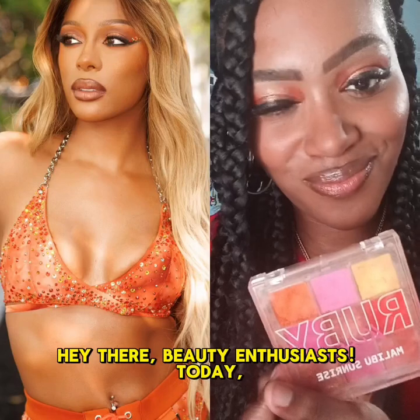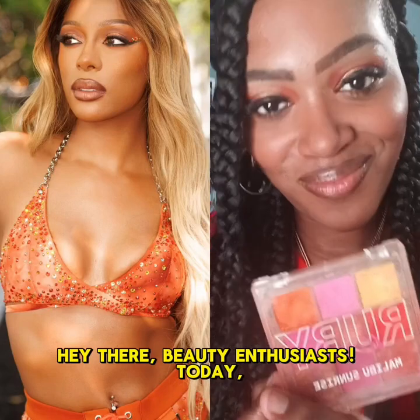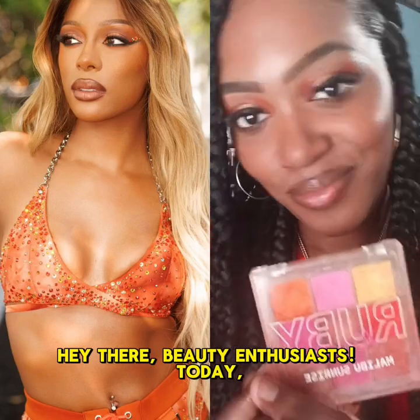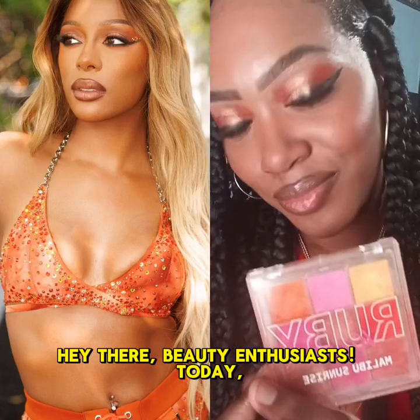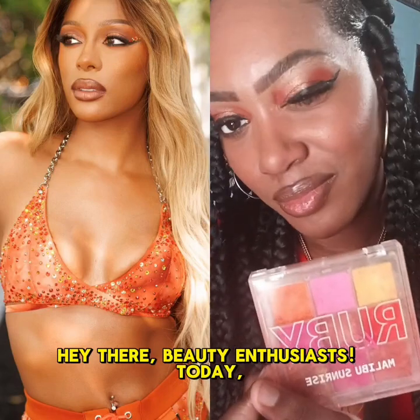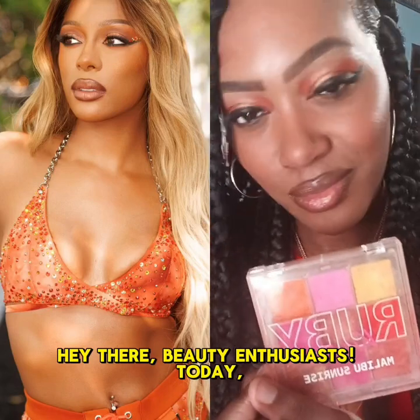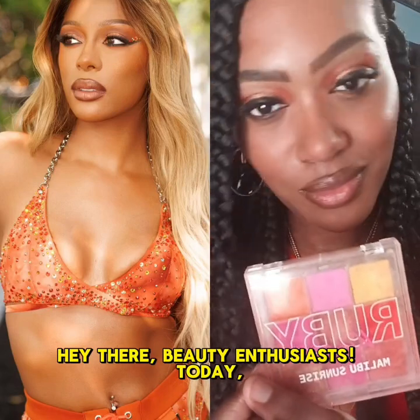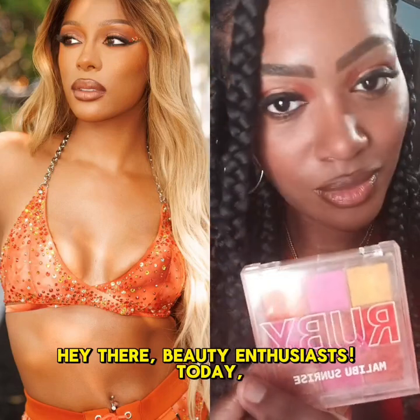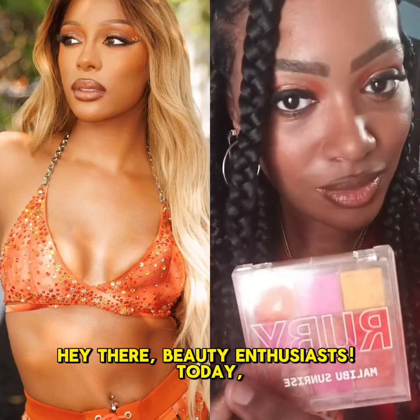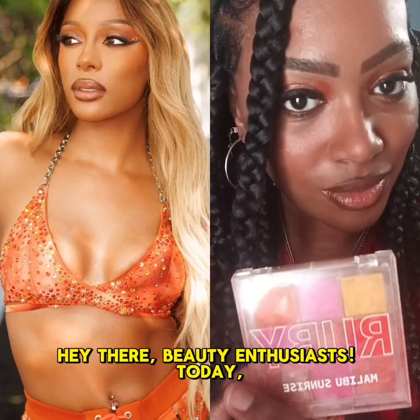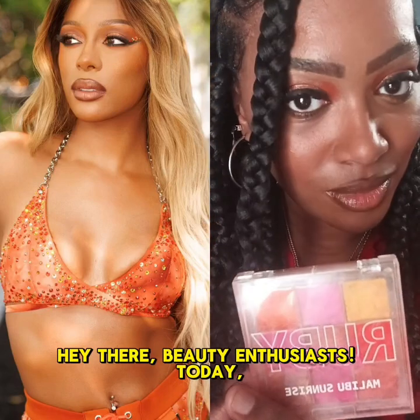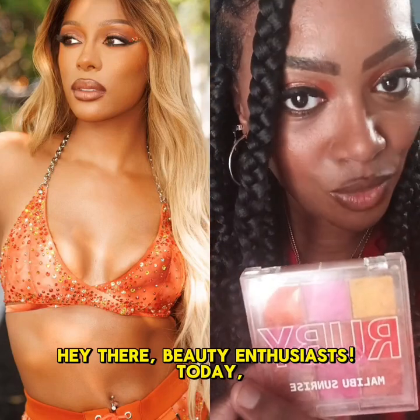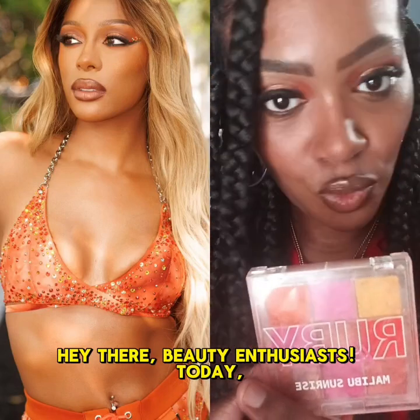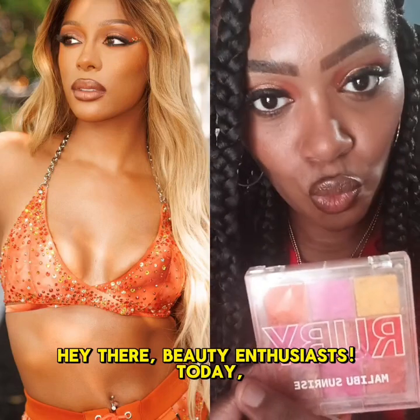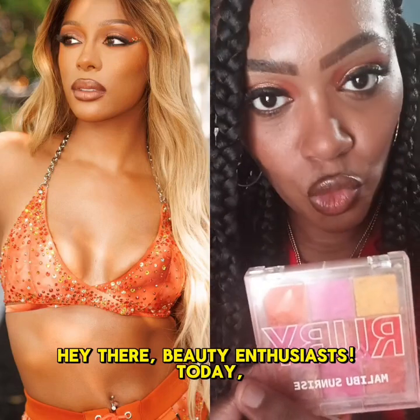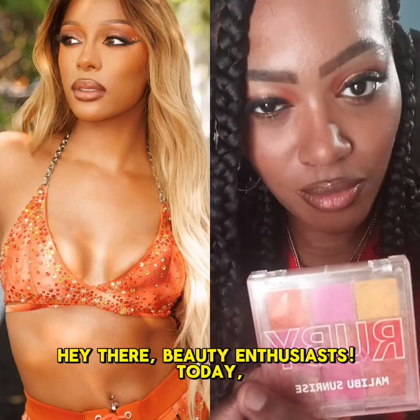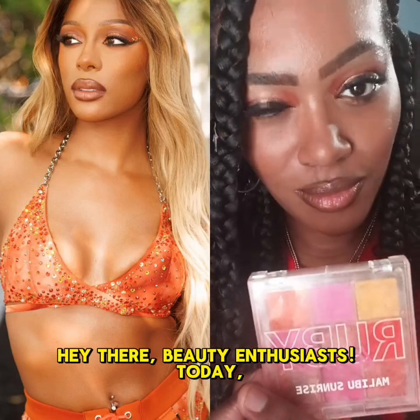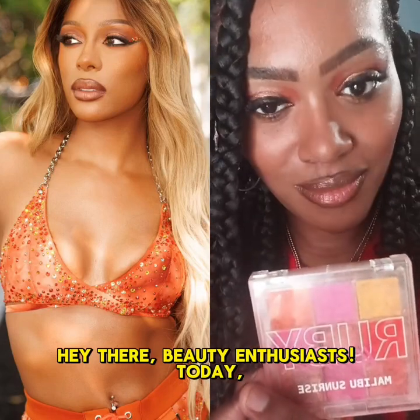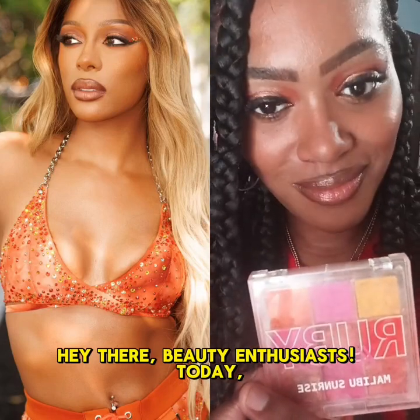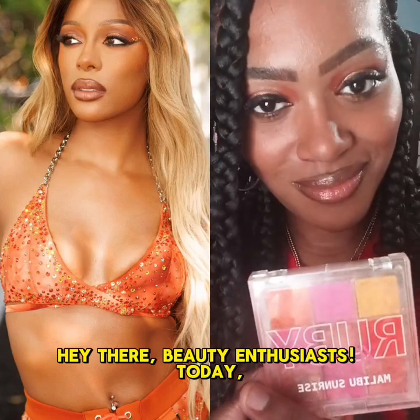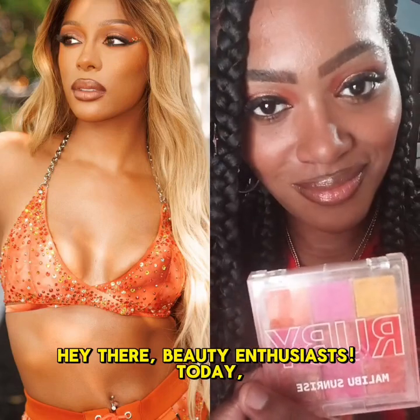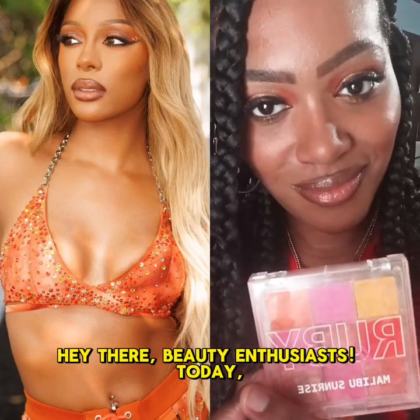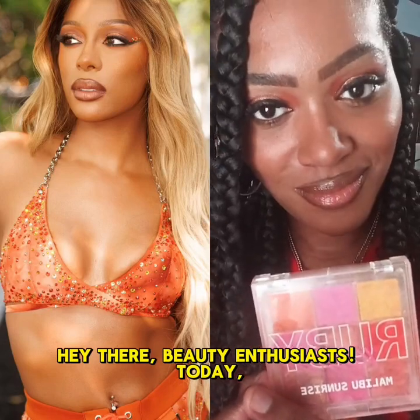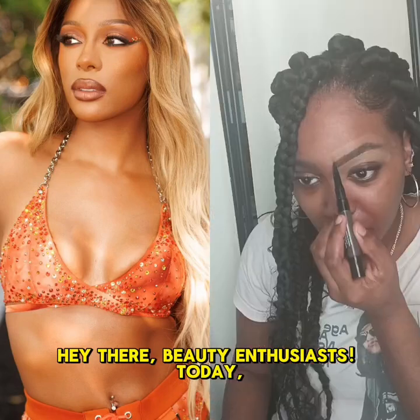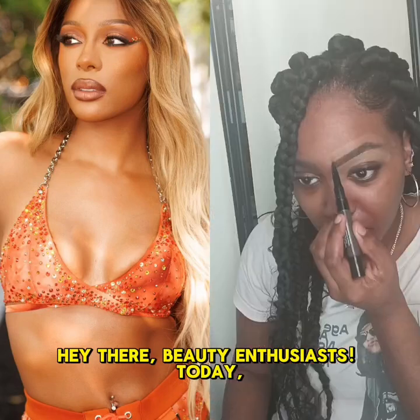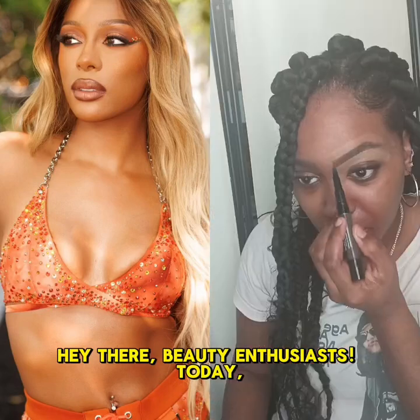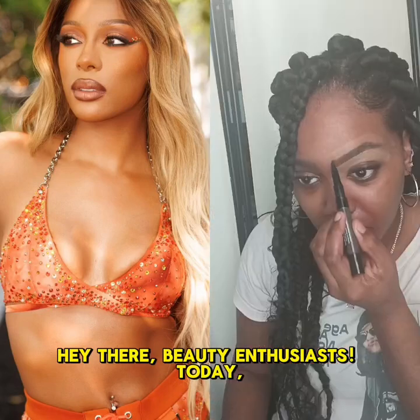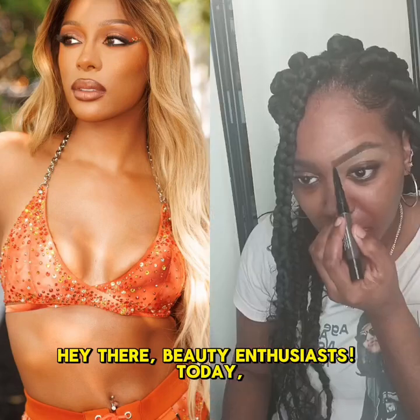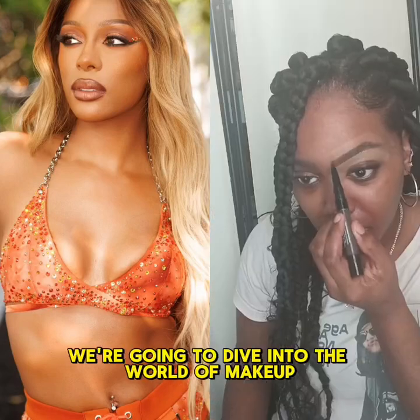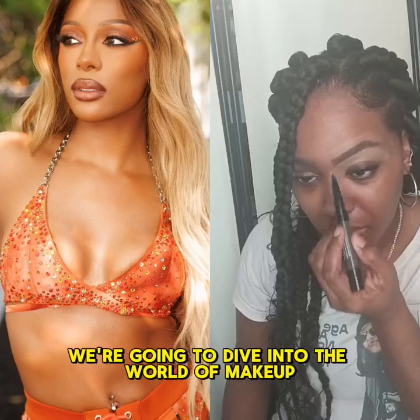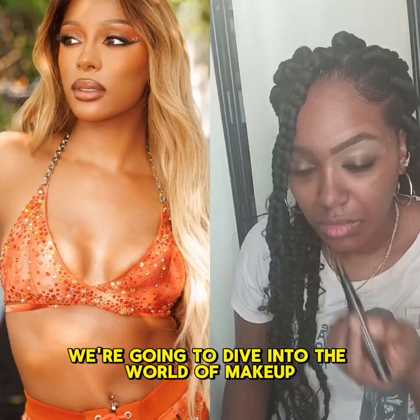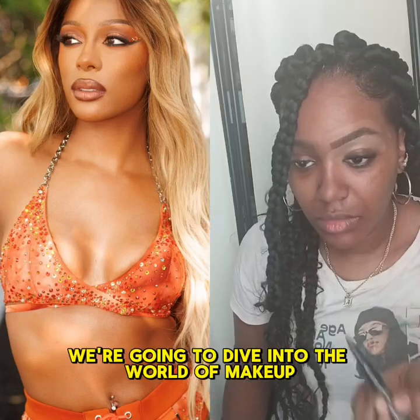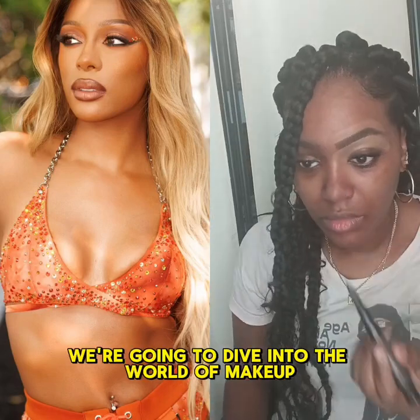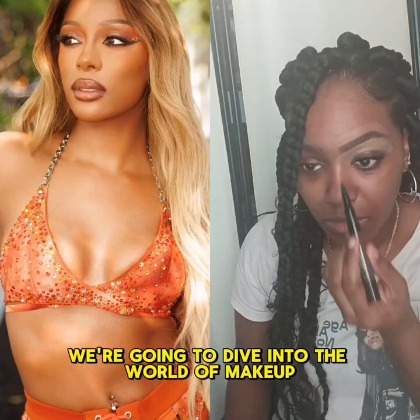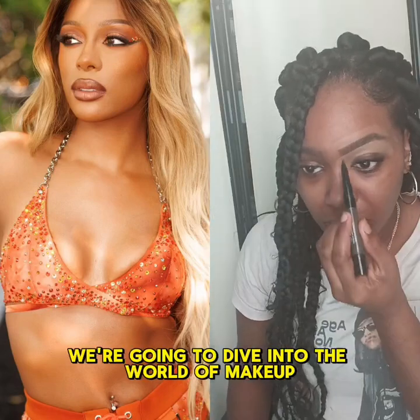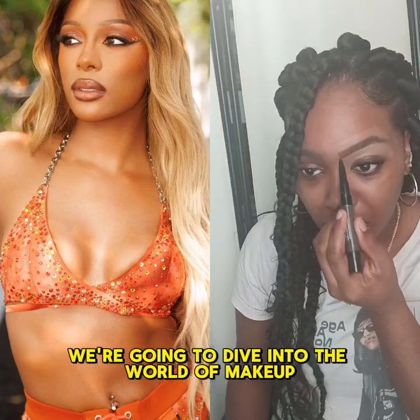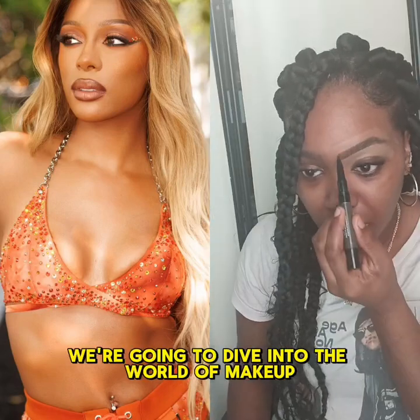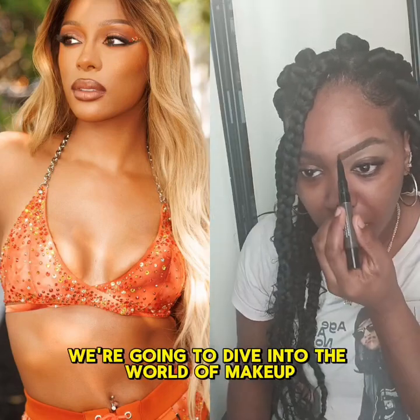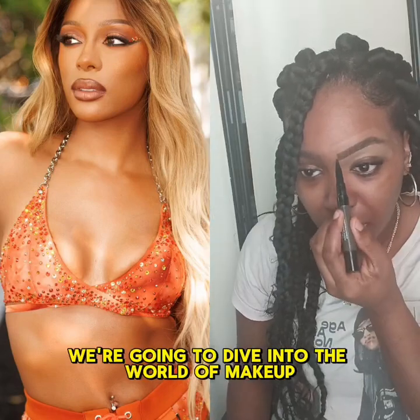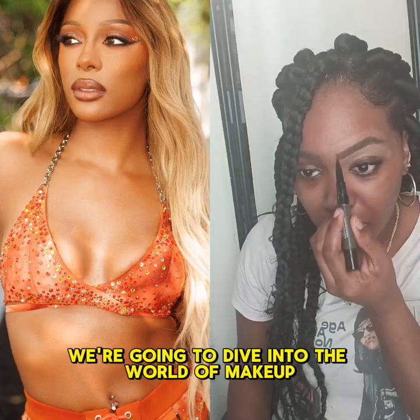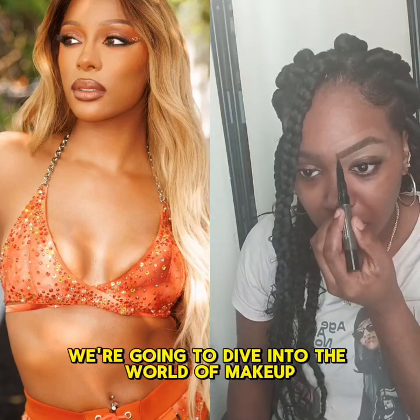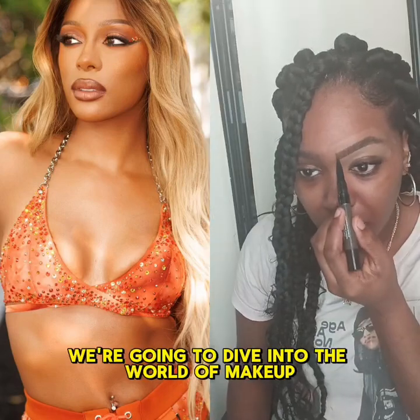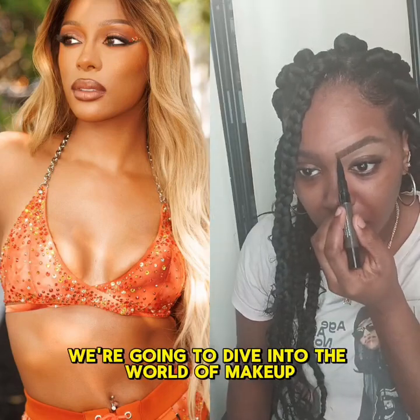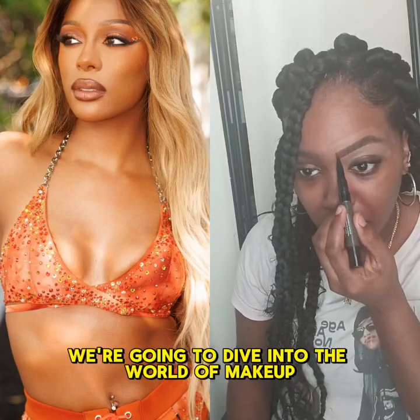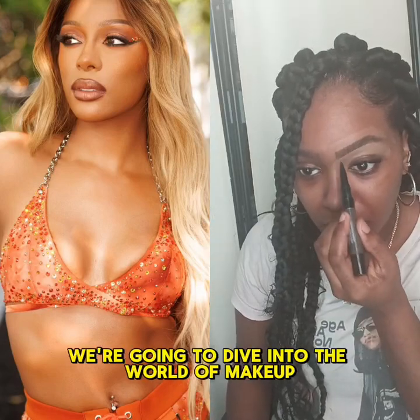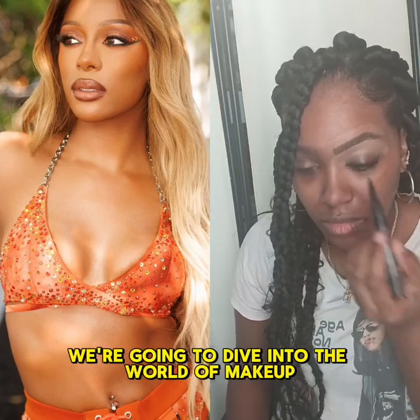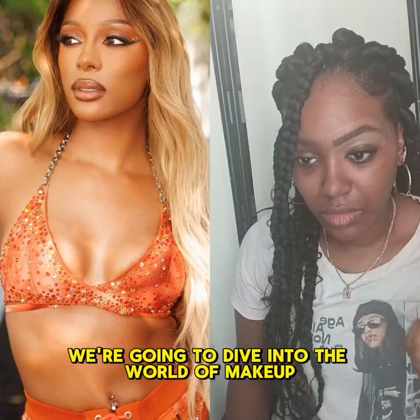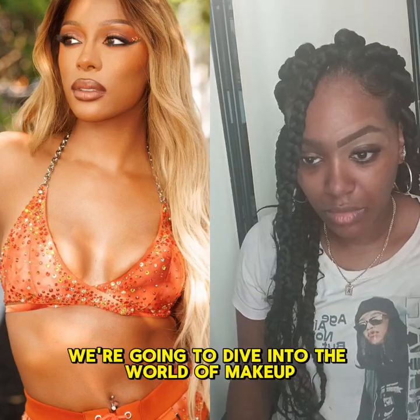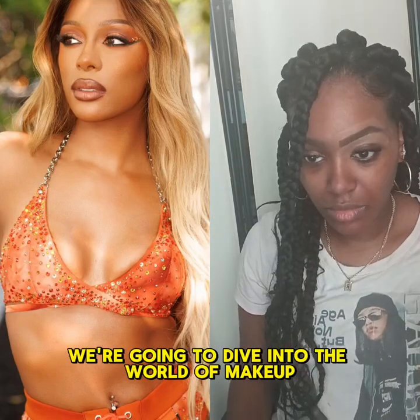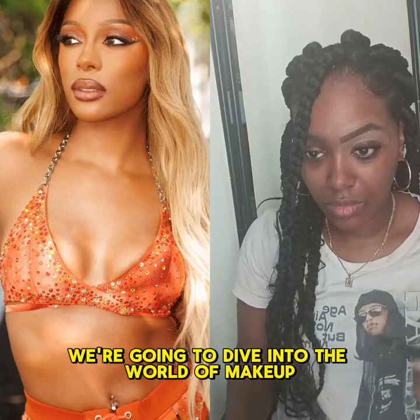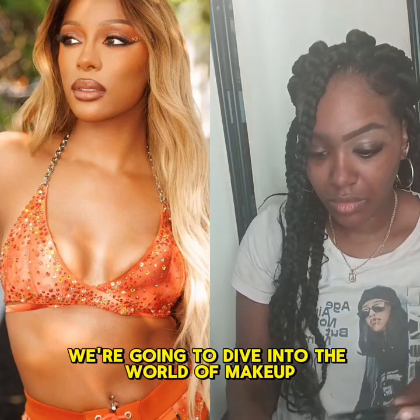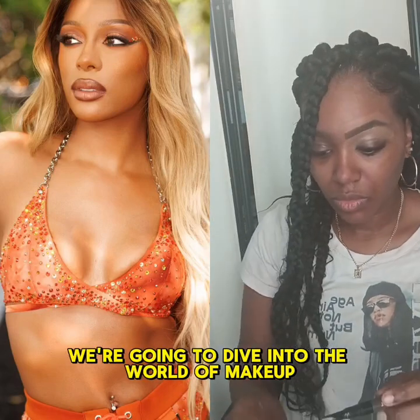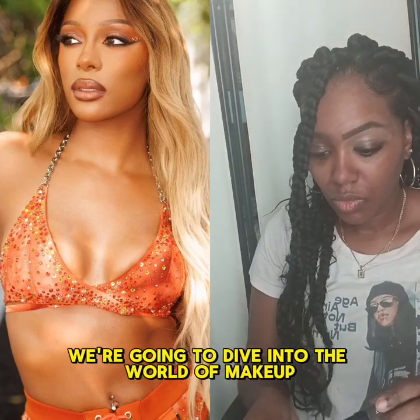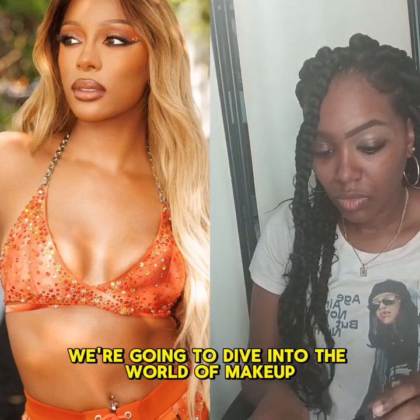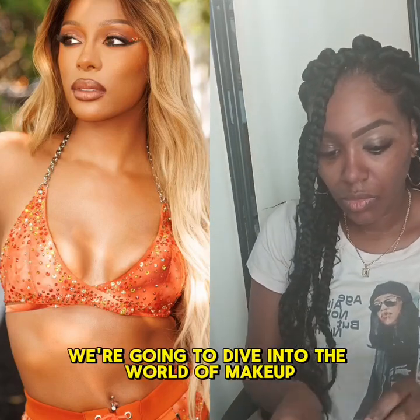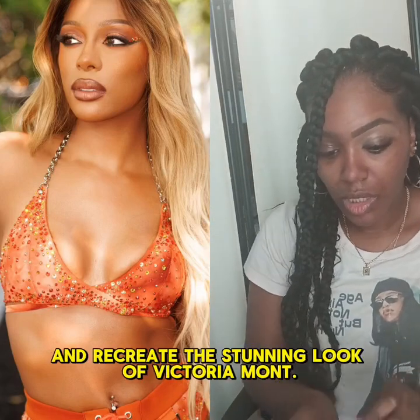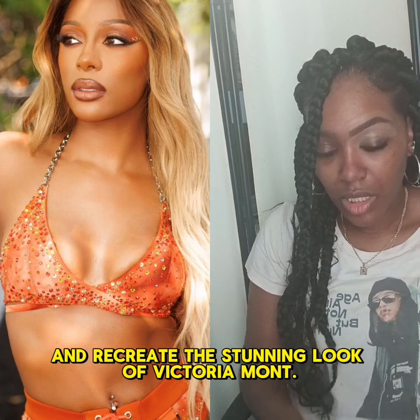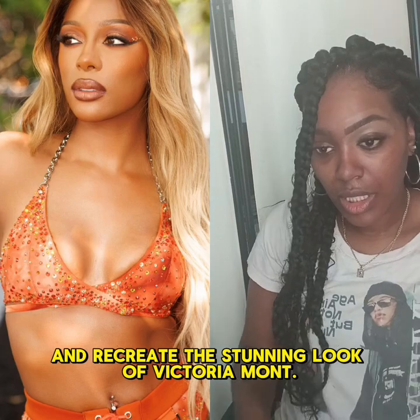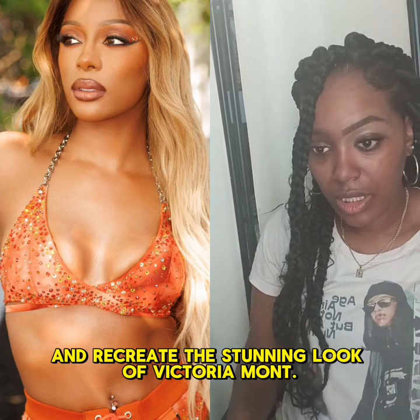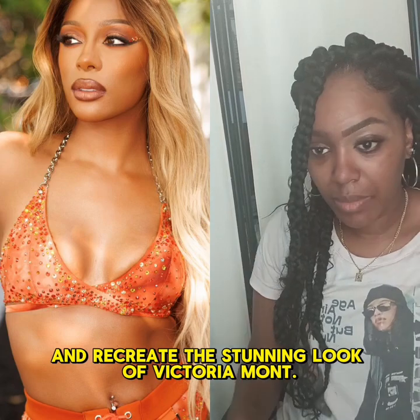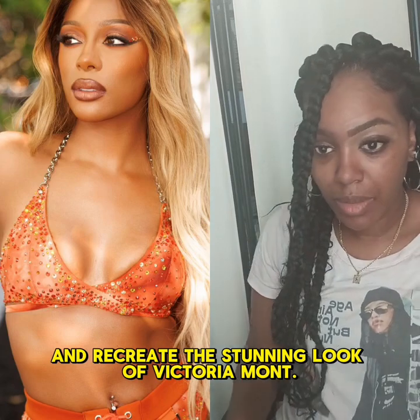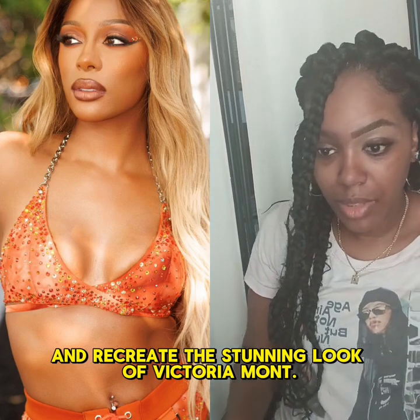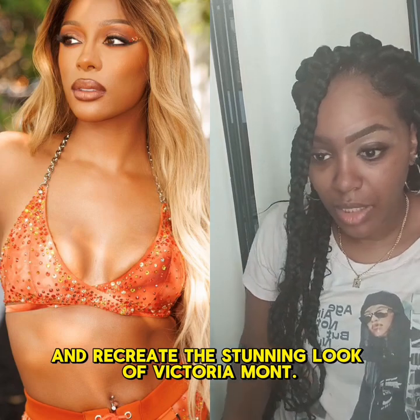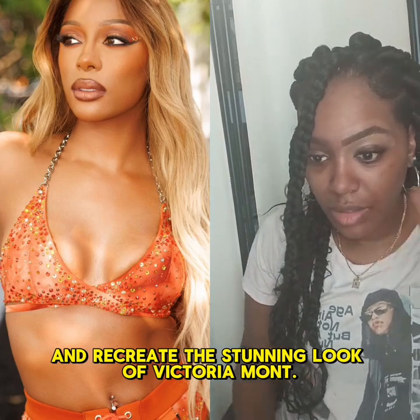Hello! Transformation interview. I'm going to show you guys how I achieve this makeup tutorial with the beautiful Victoria Monet.